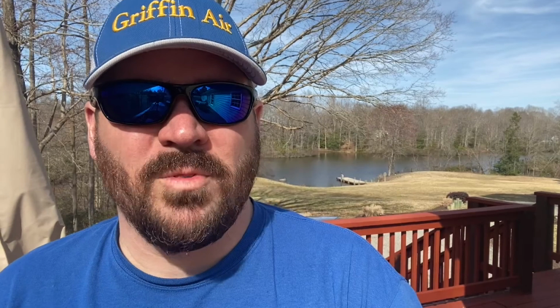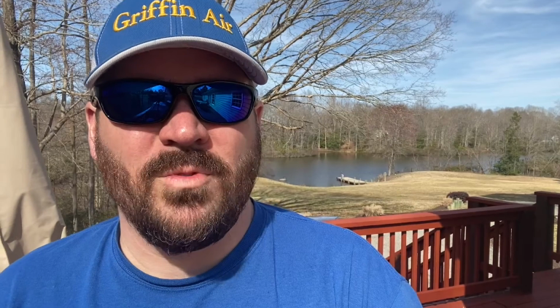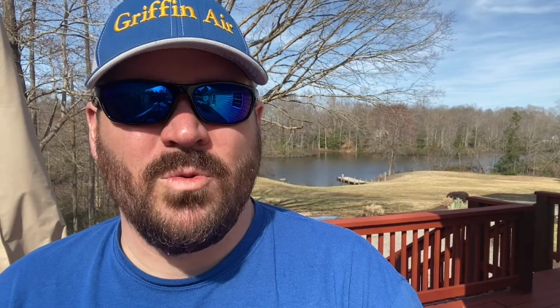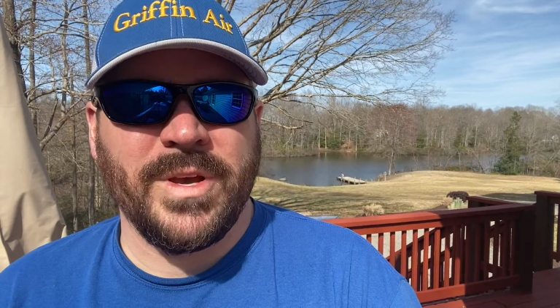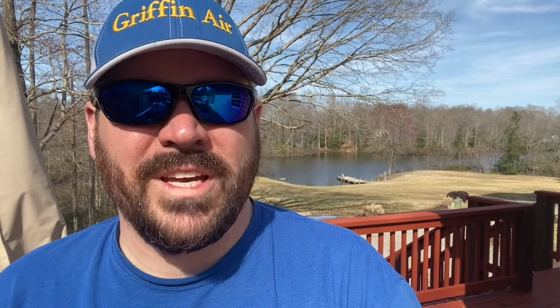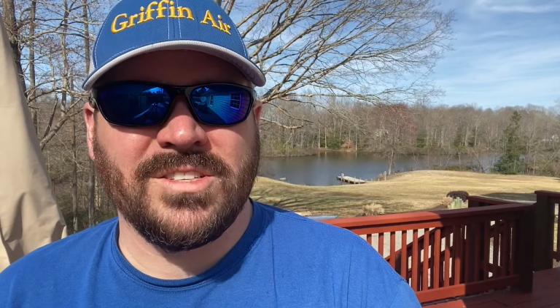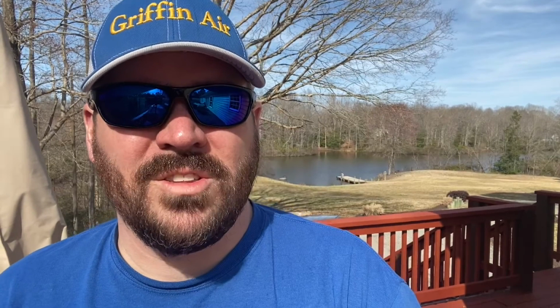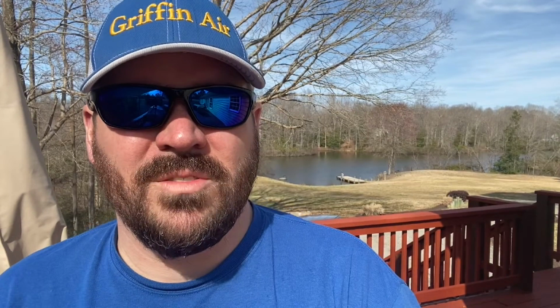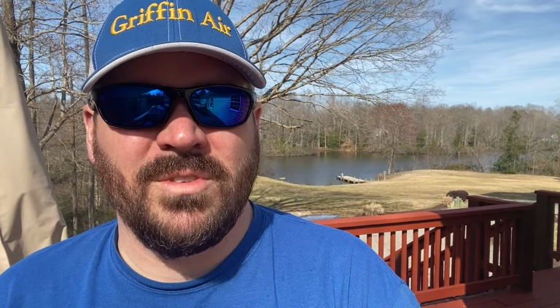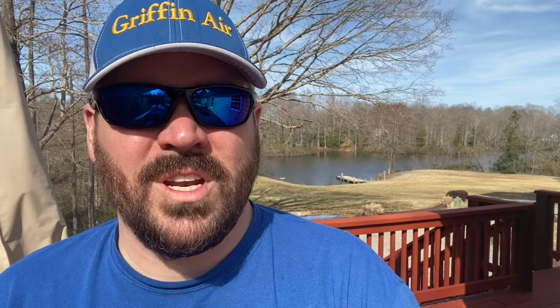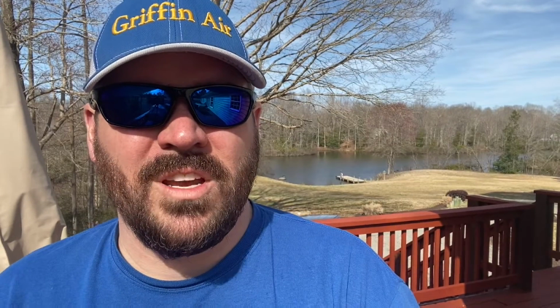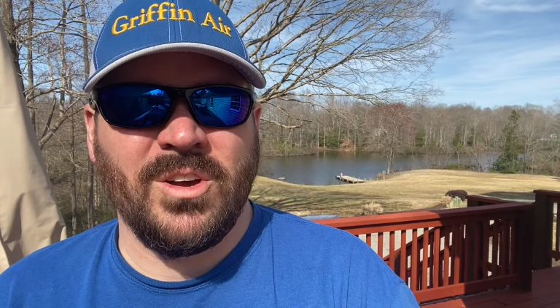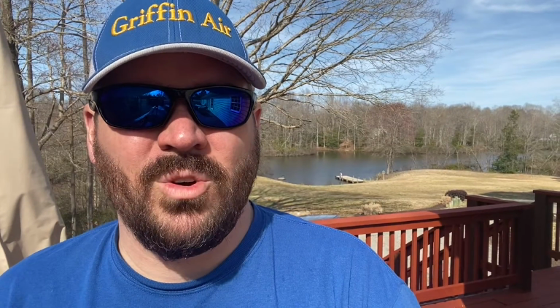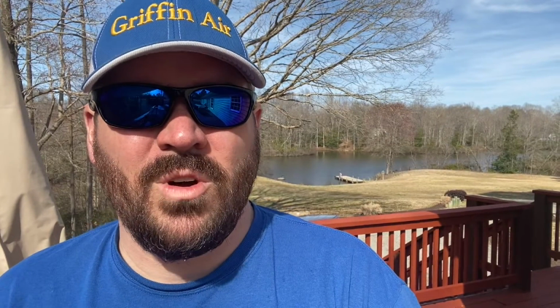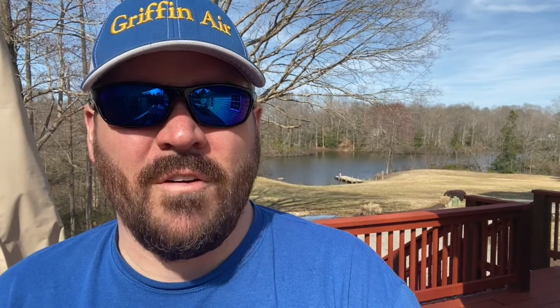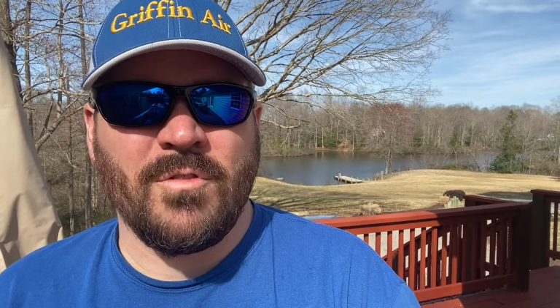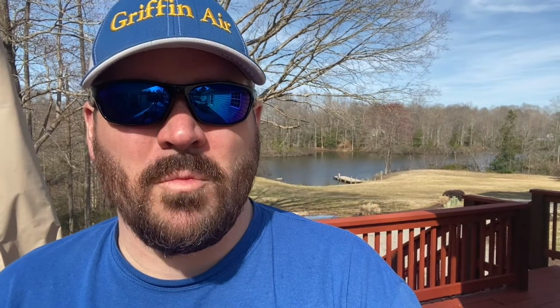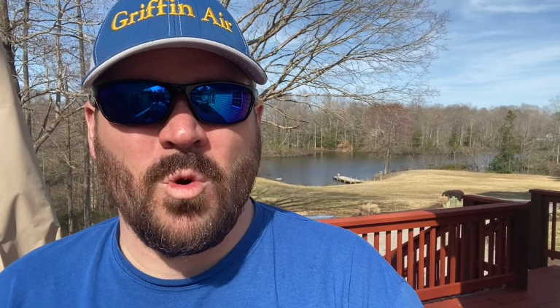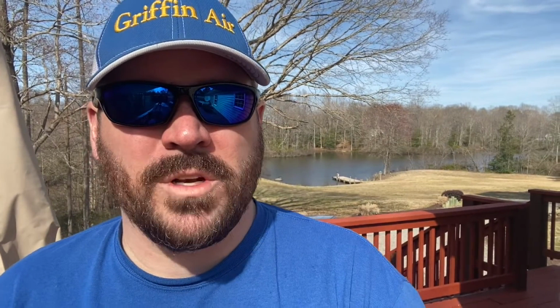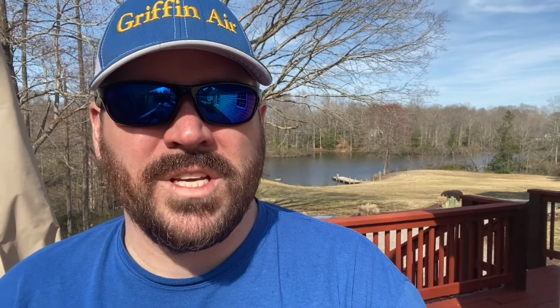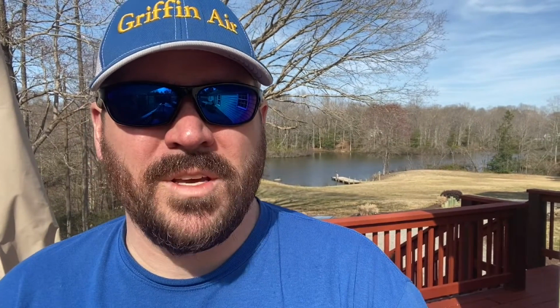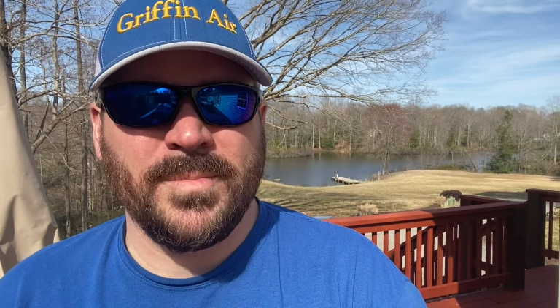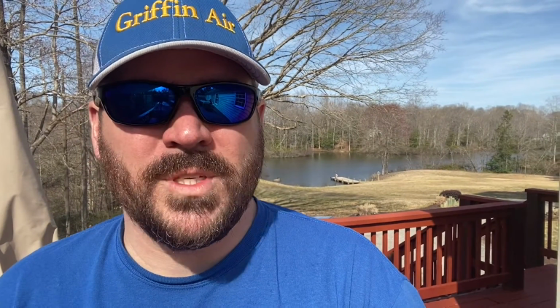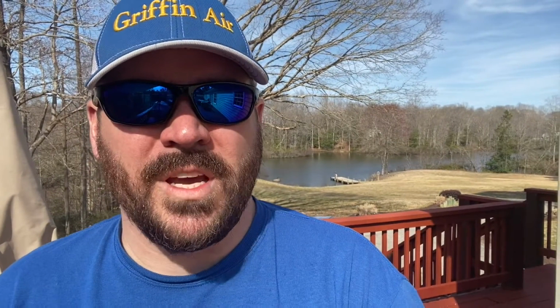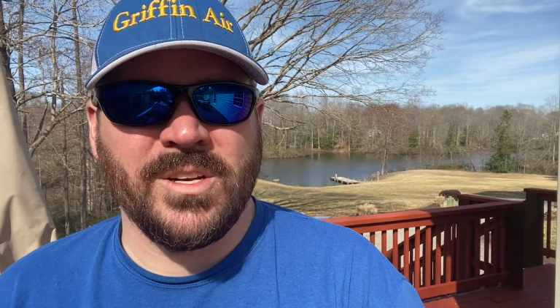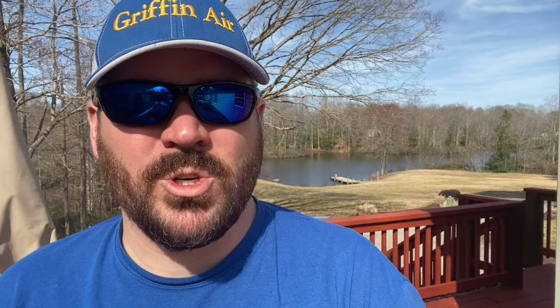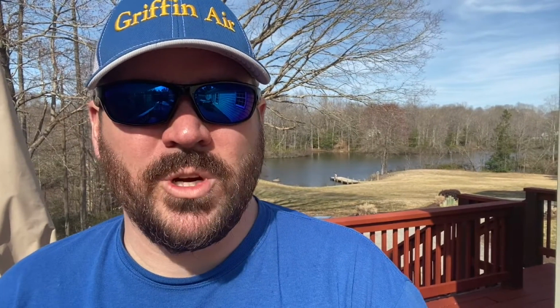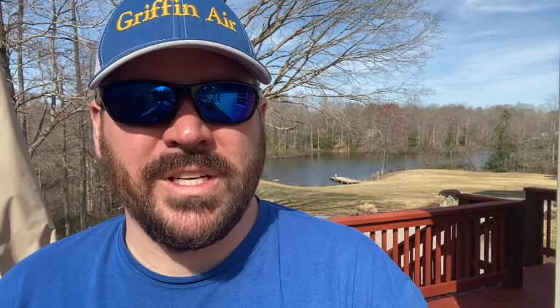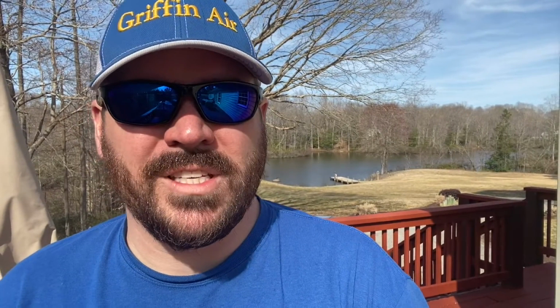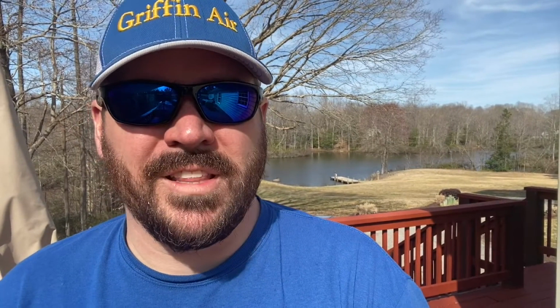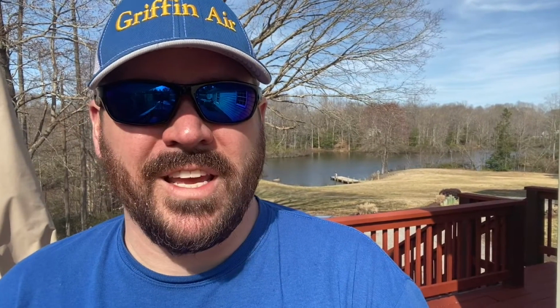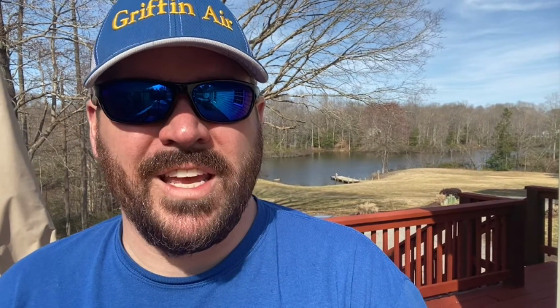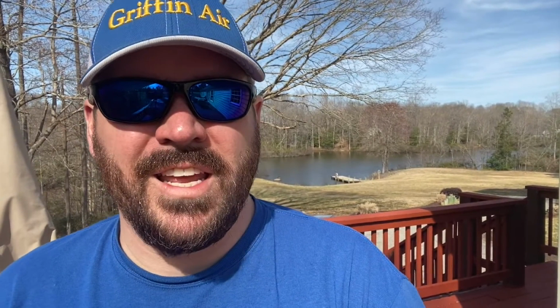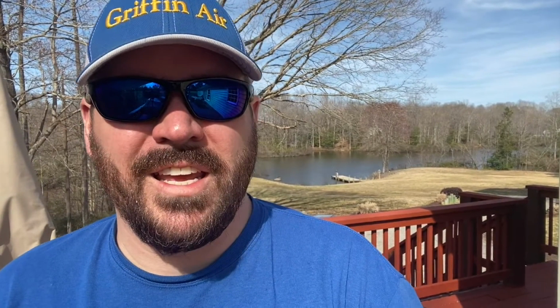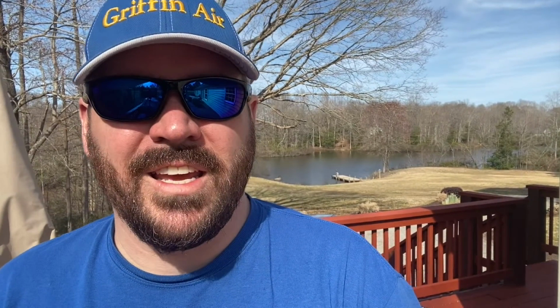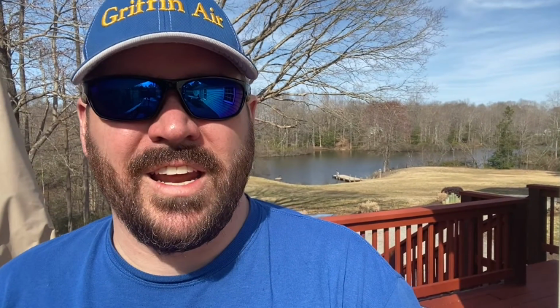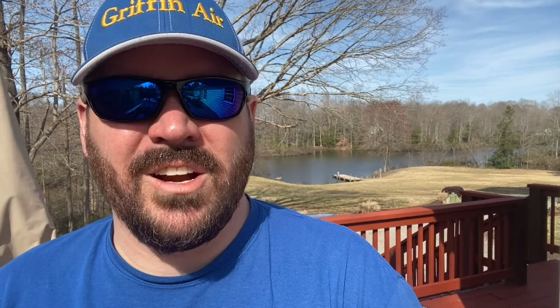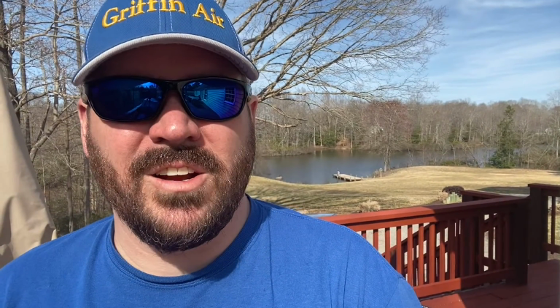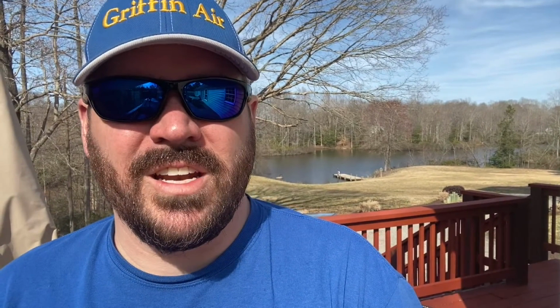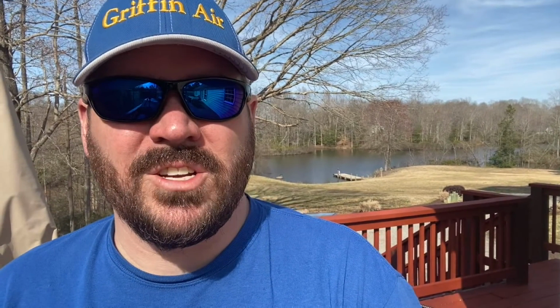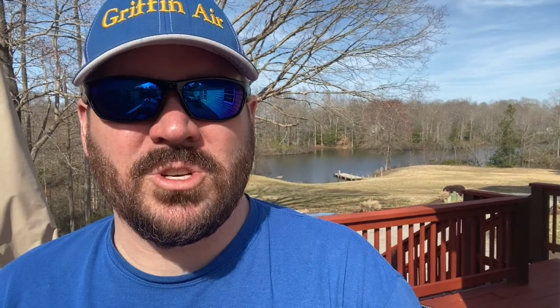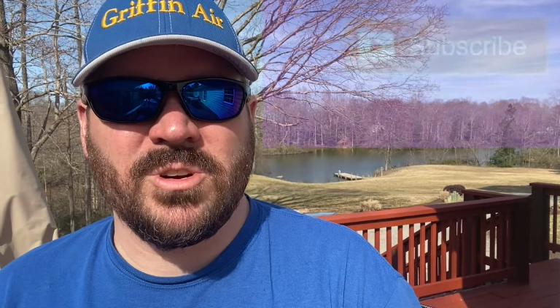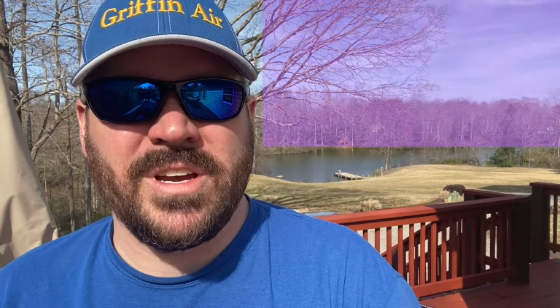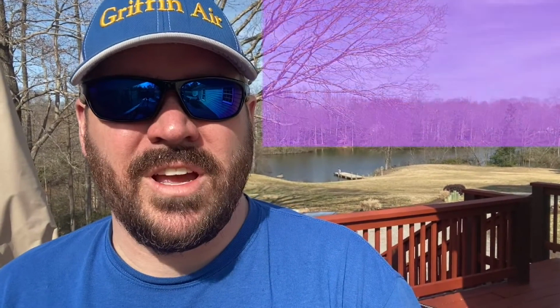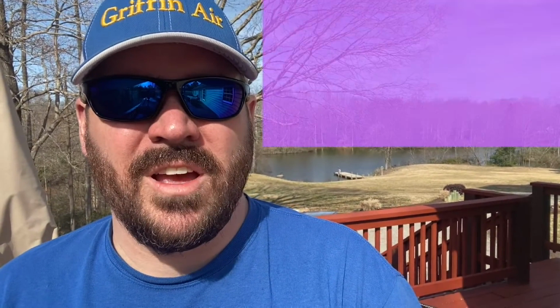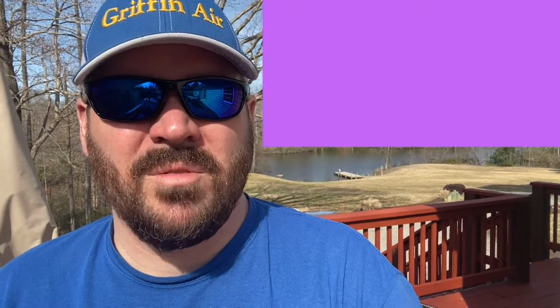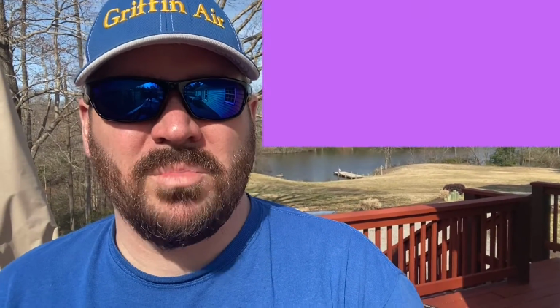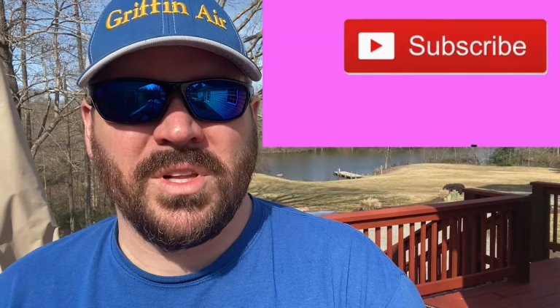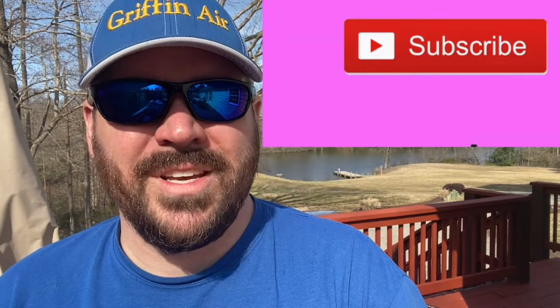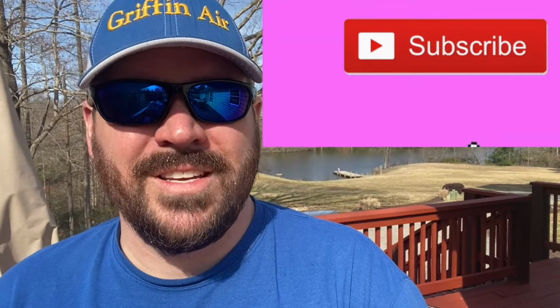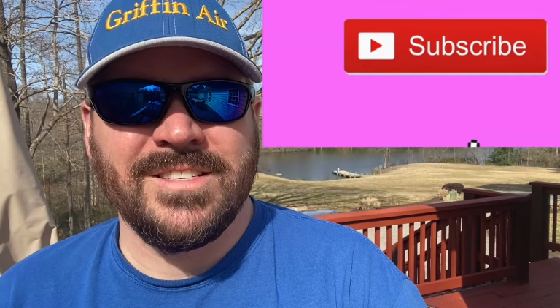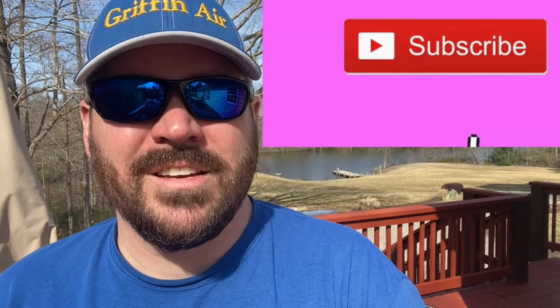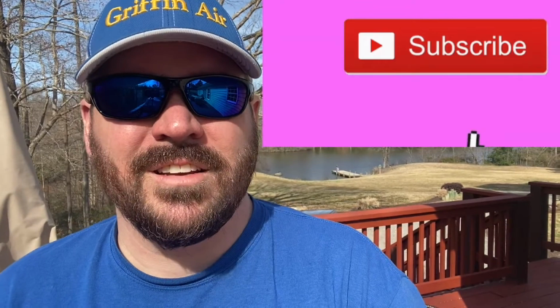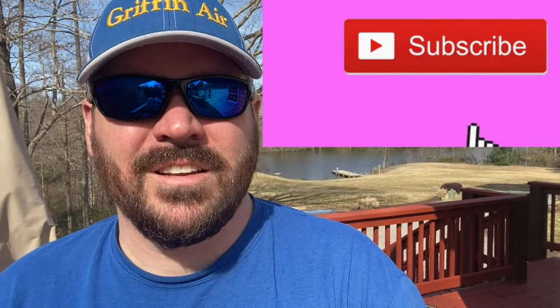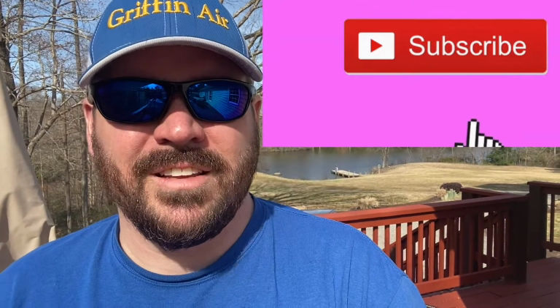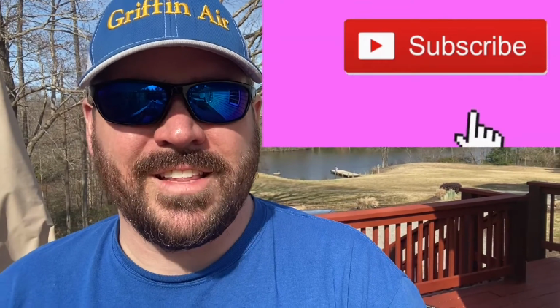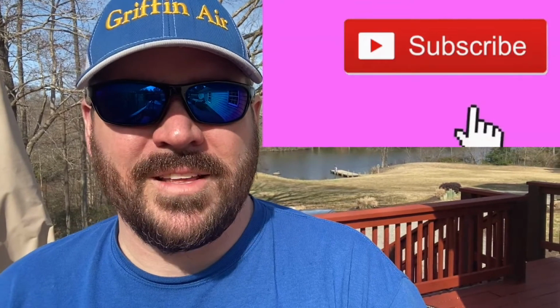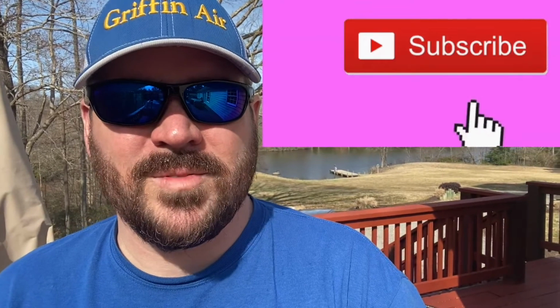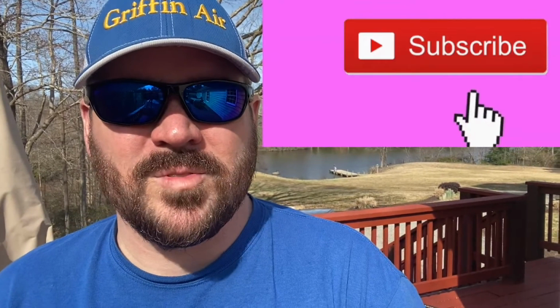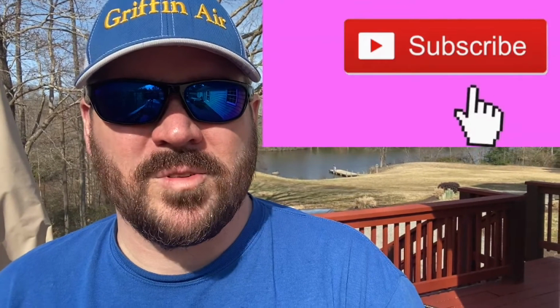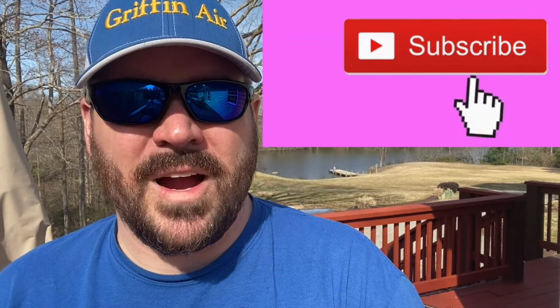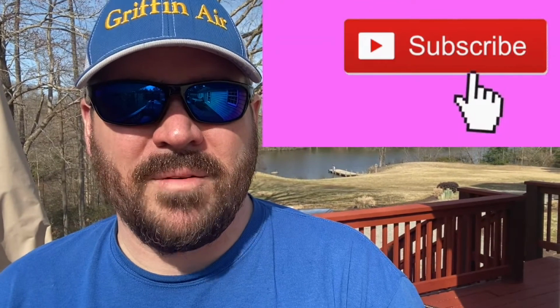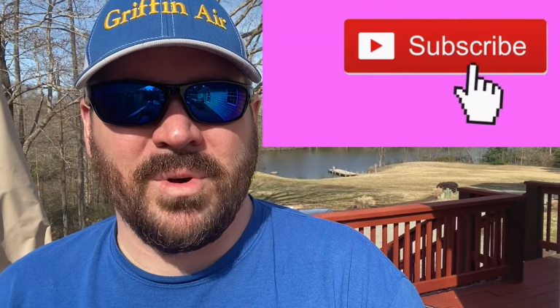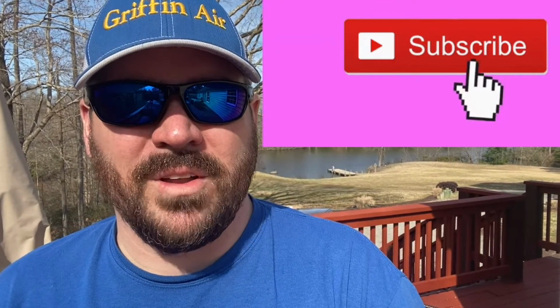Before we get to the video, for more tips and tricks in the heating and air industry, please click that subscribe button.